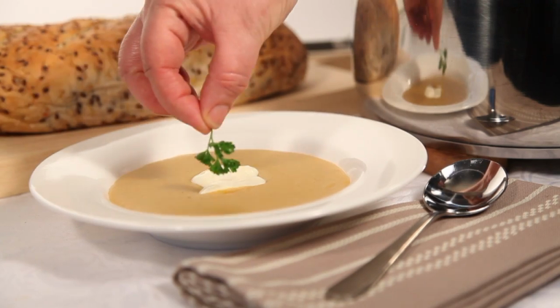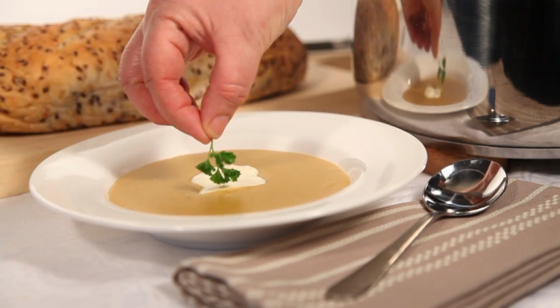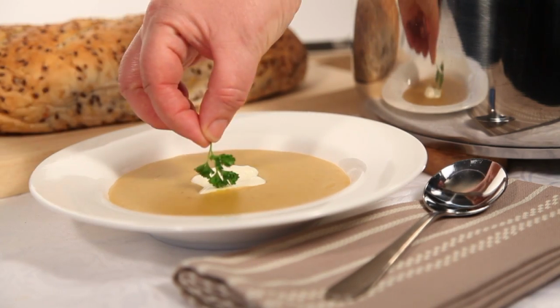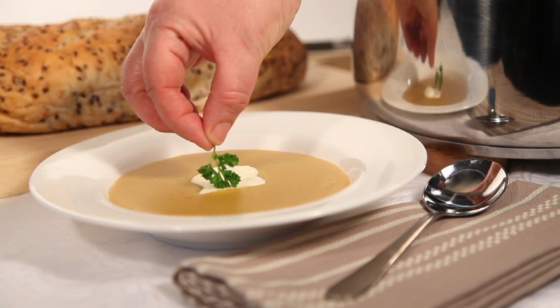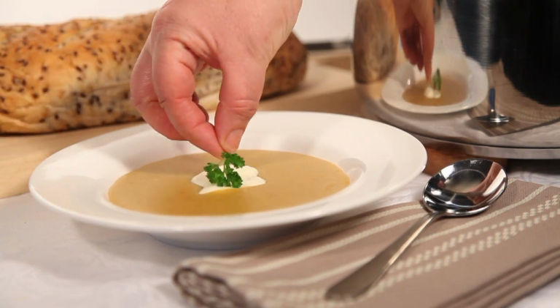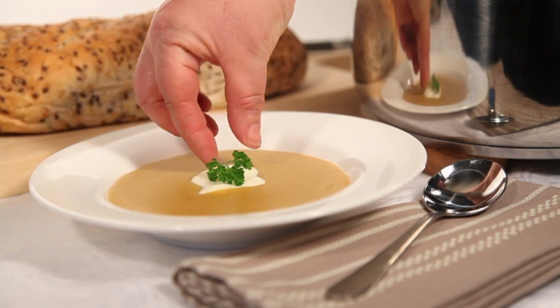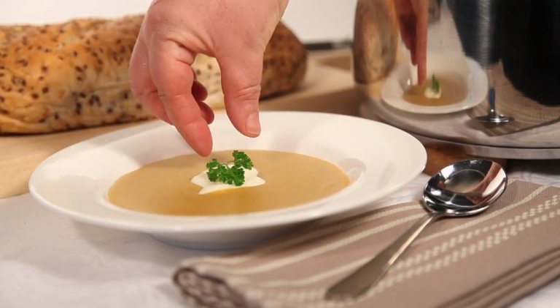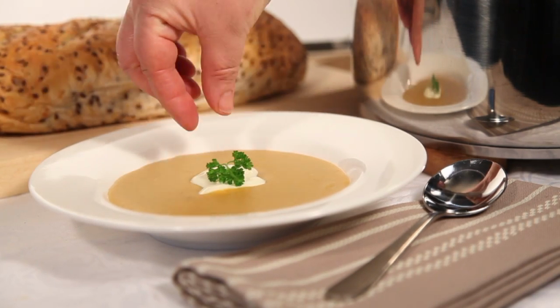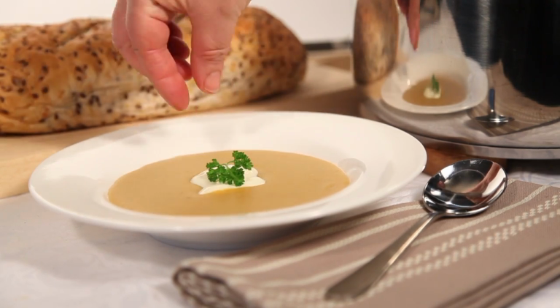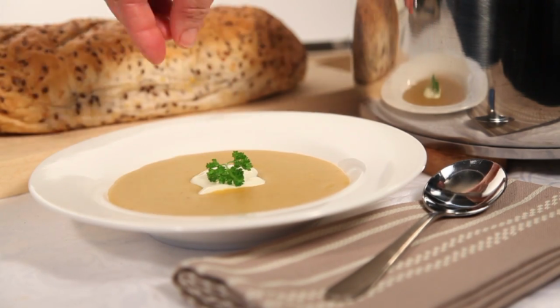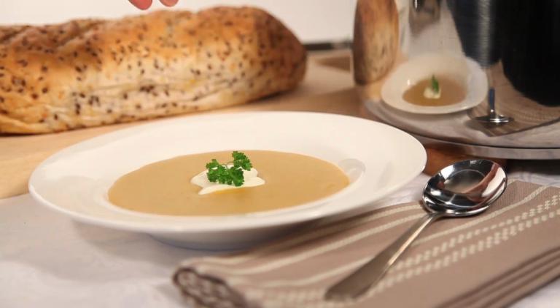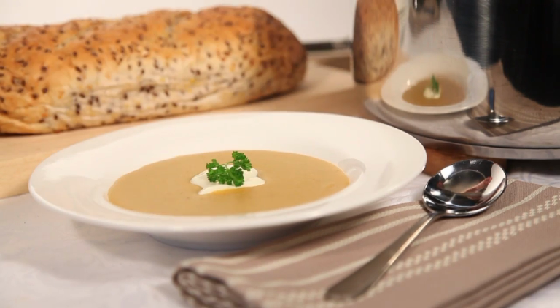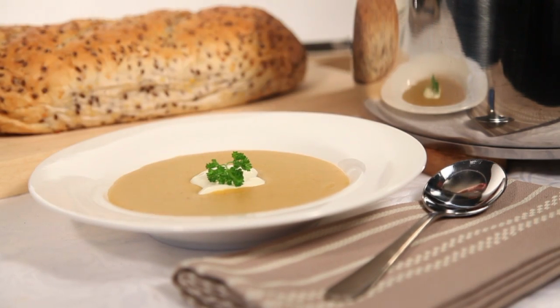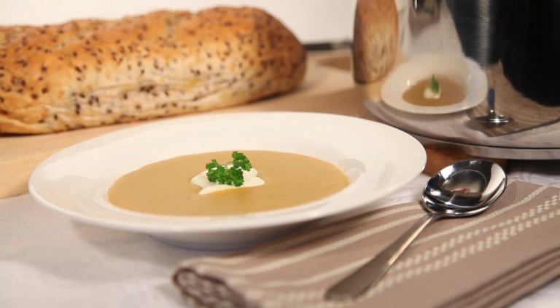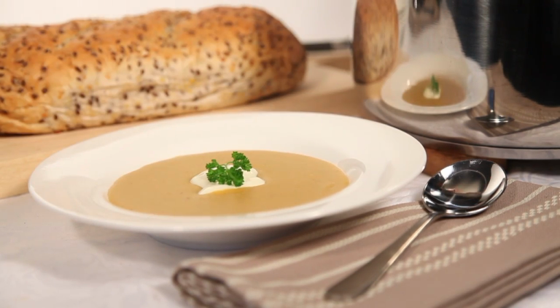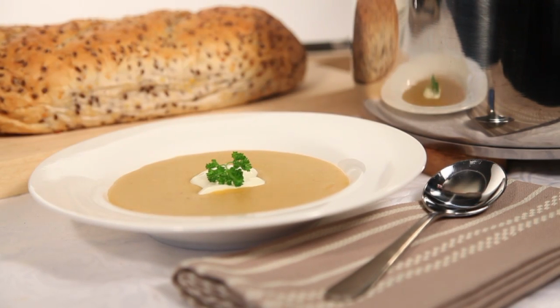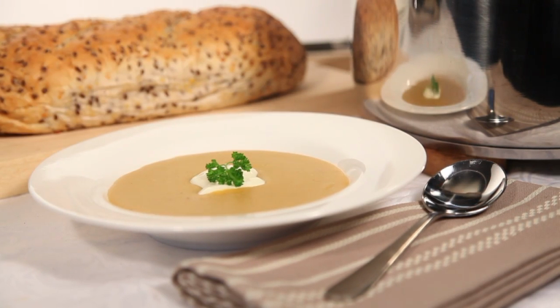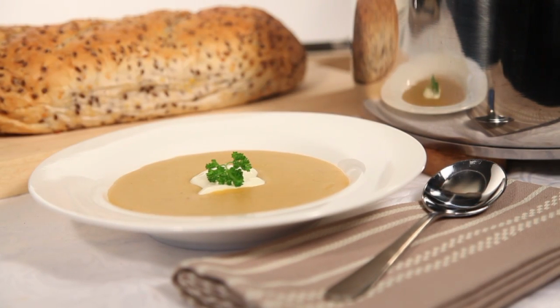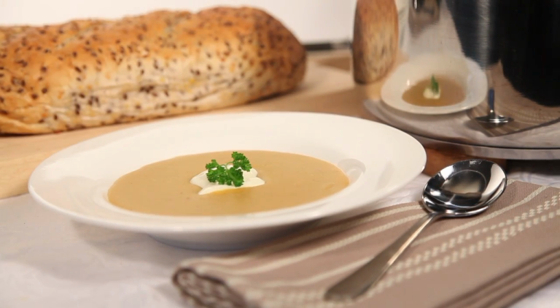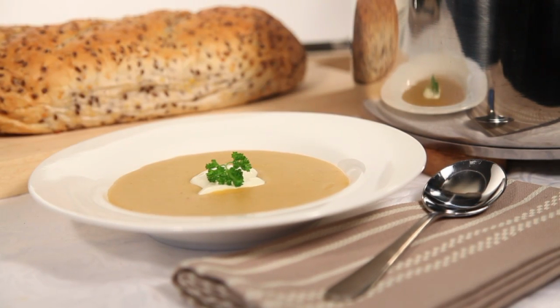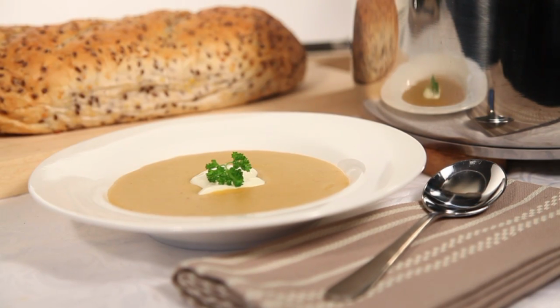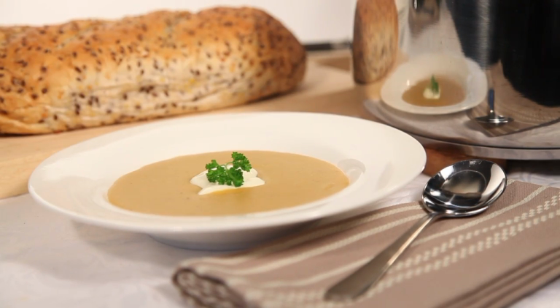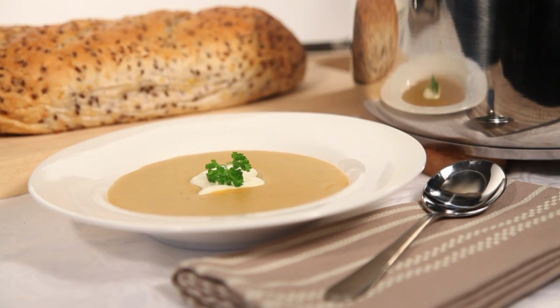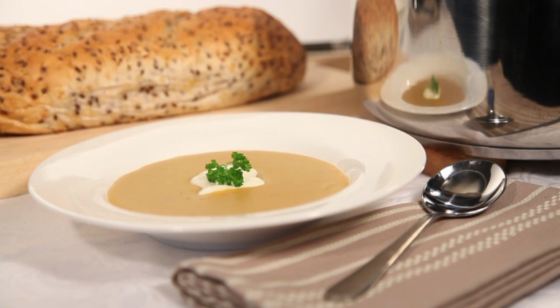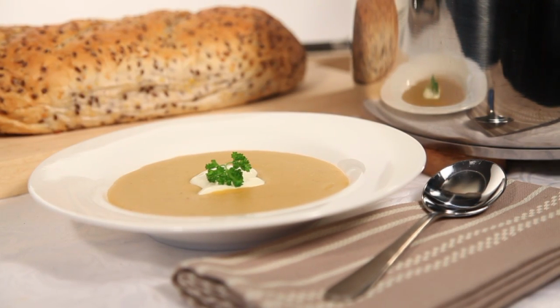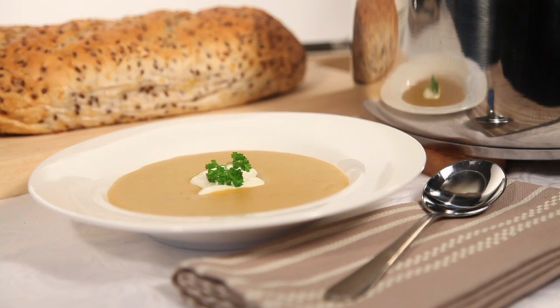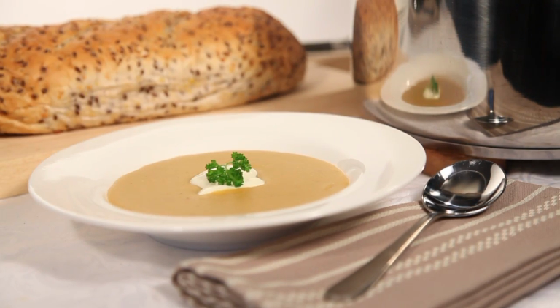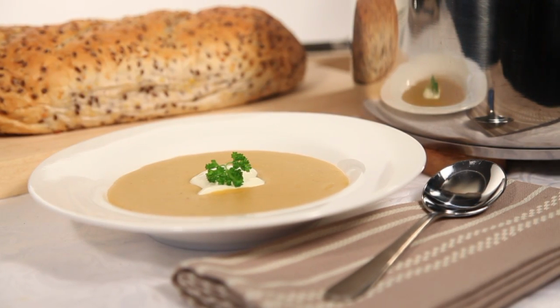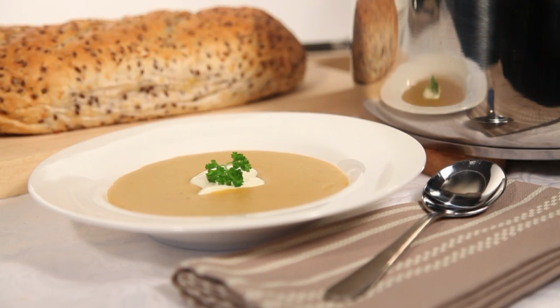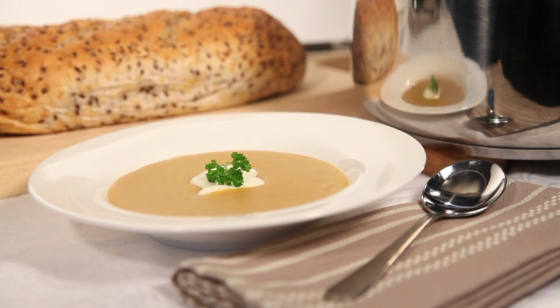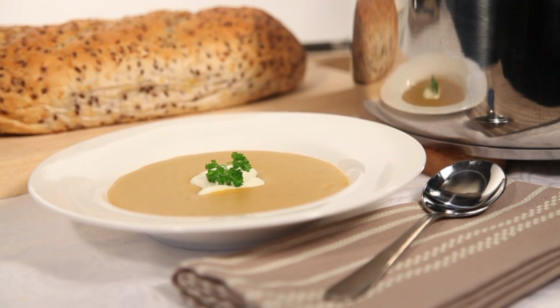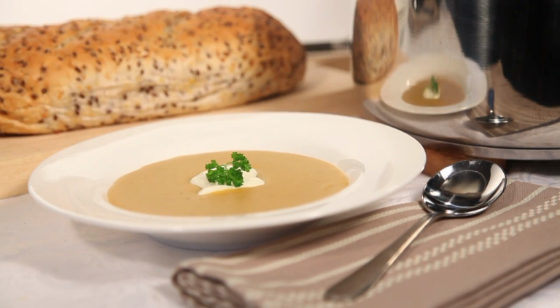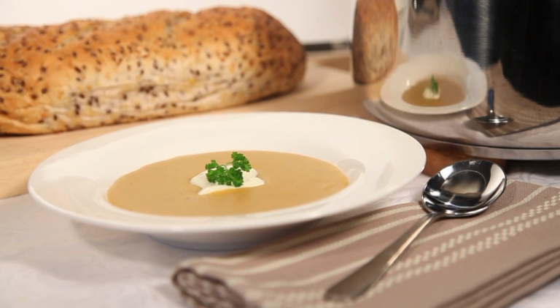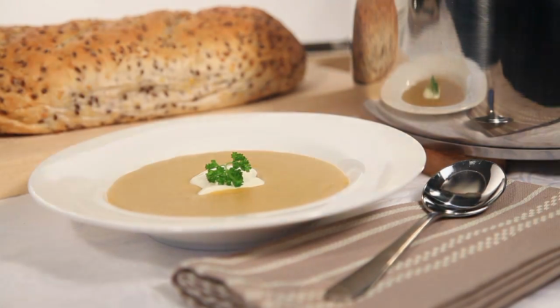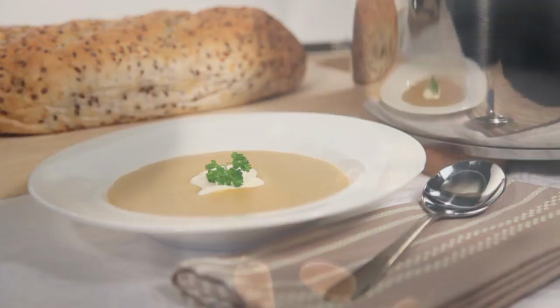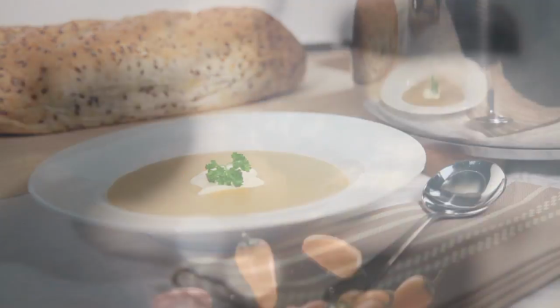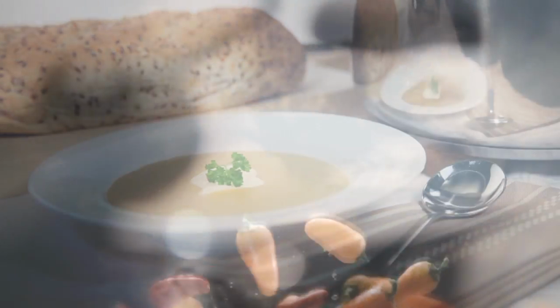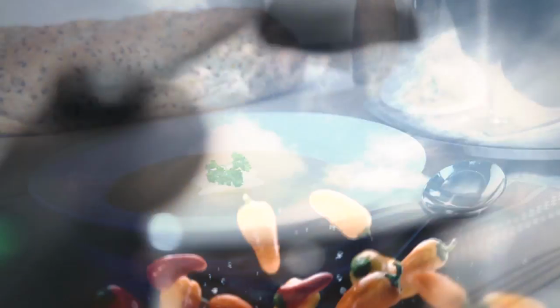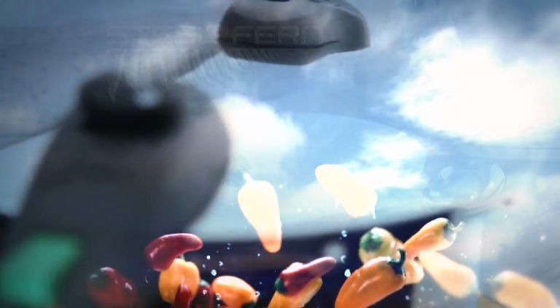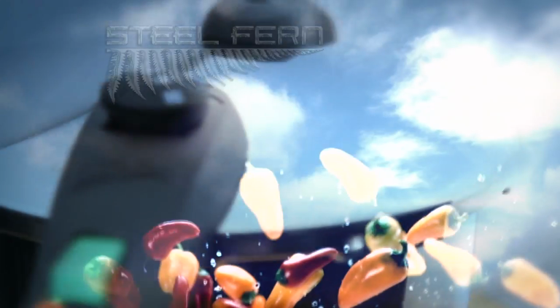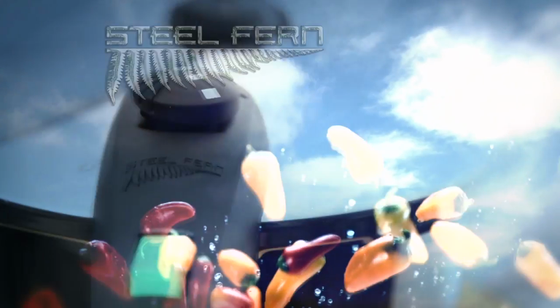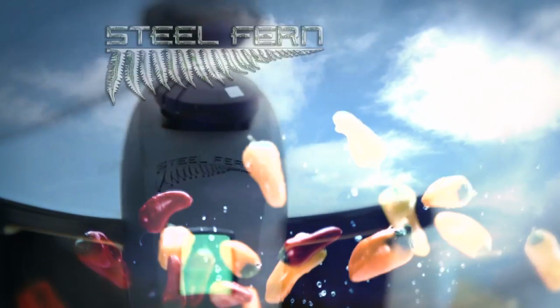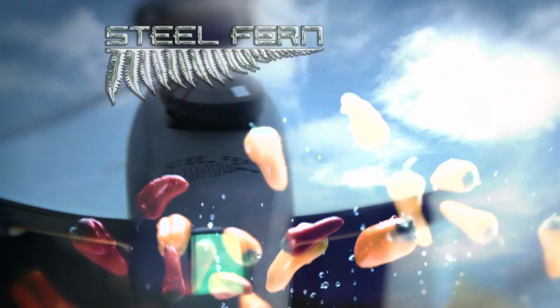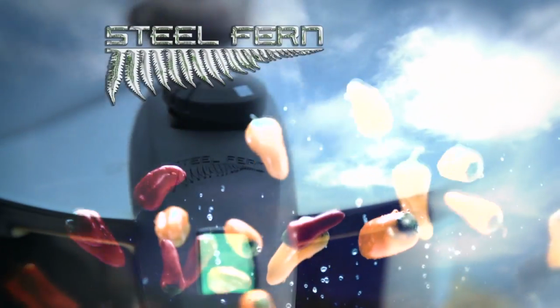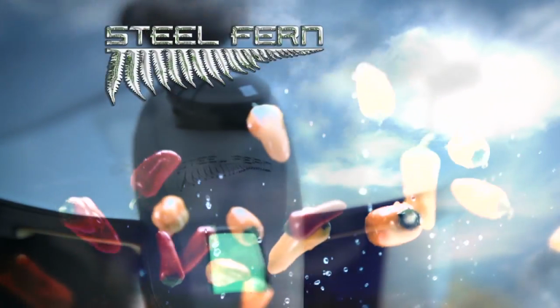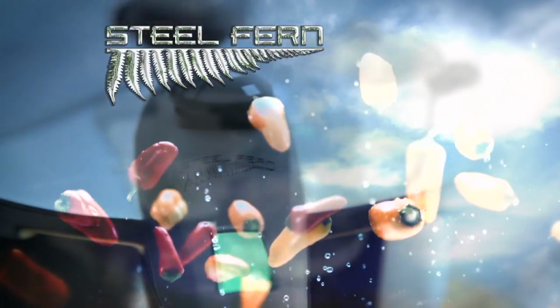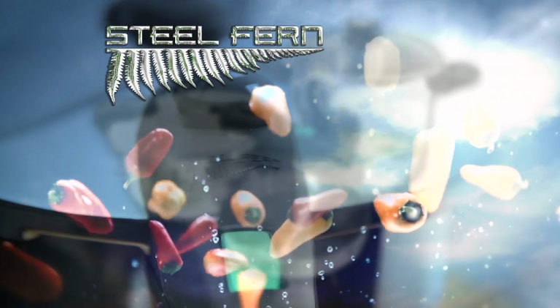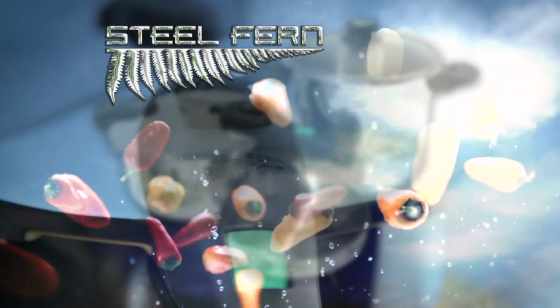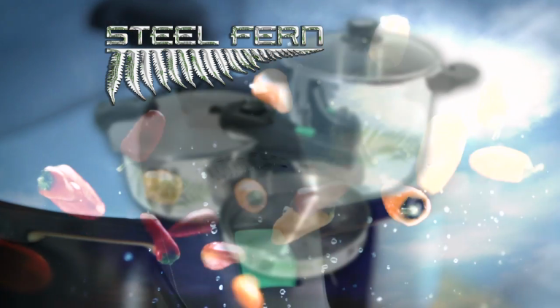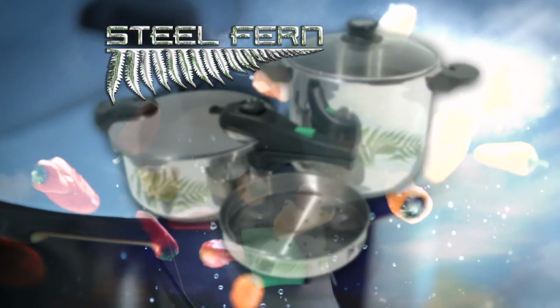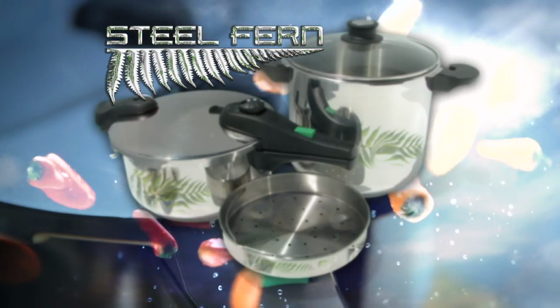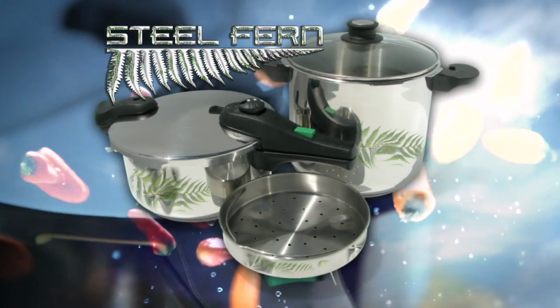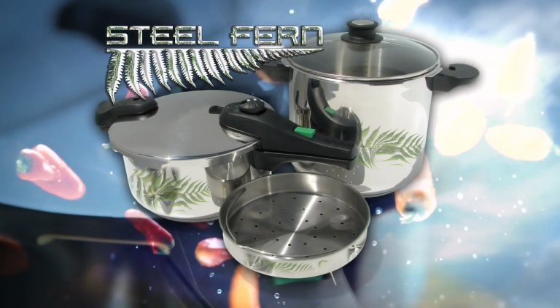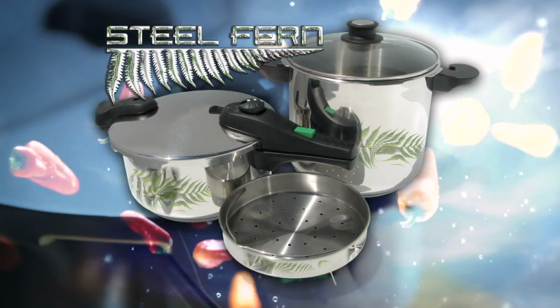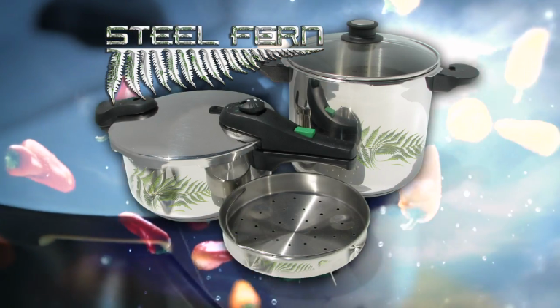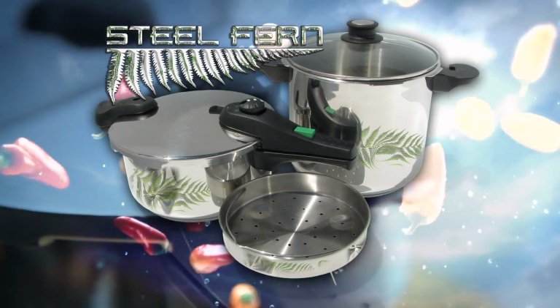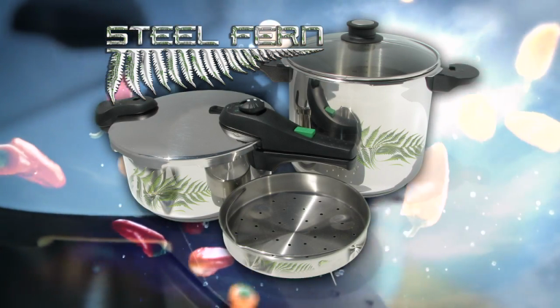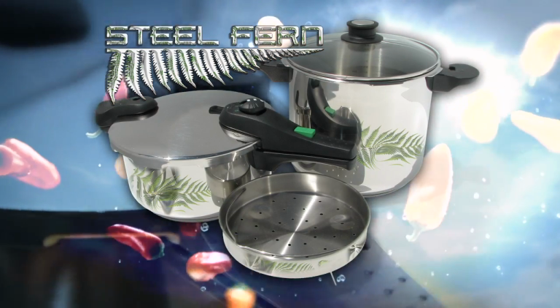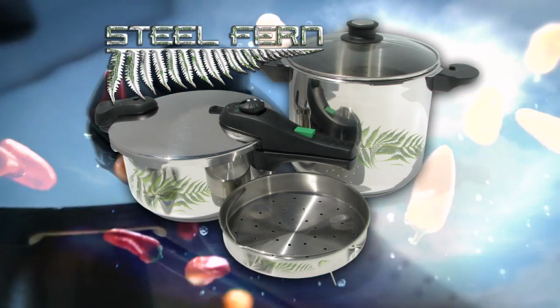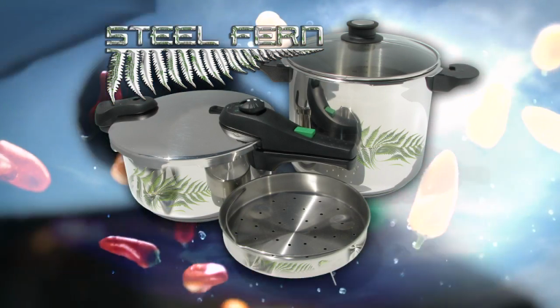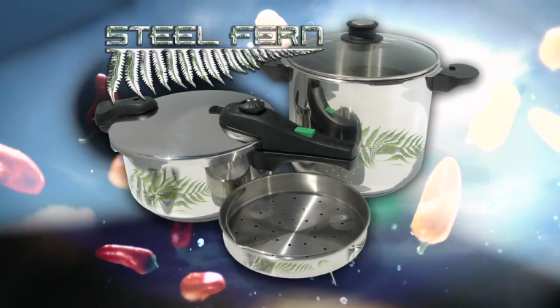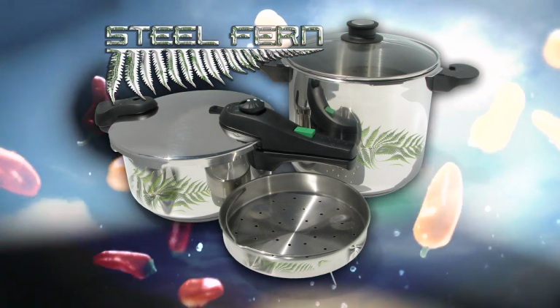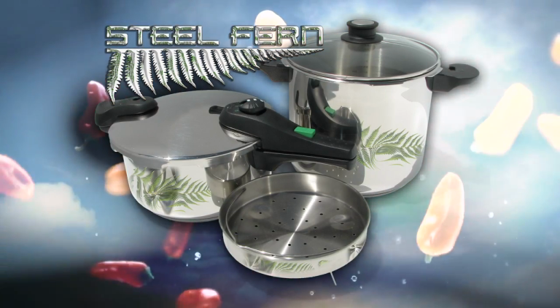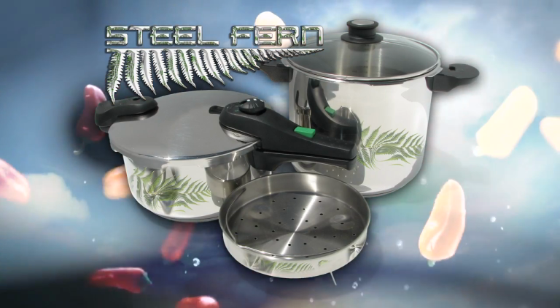Make sure you check out the other Steelfern pressure cooker recipes for great healthy food cooked fast.